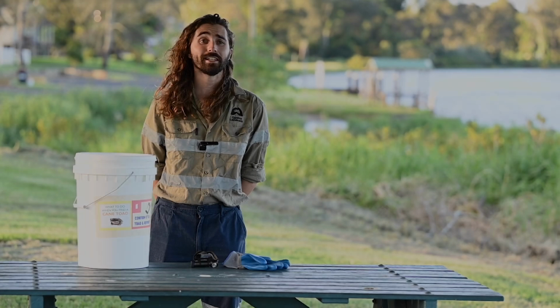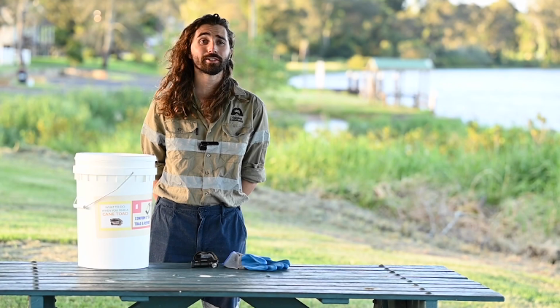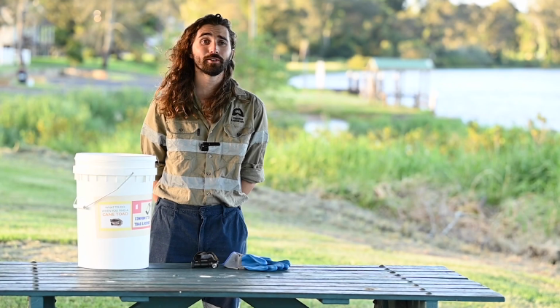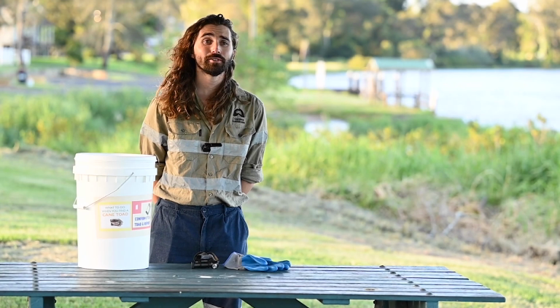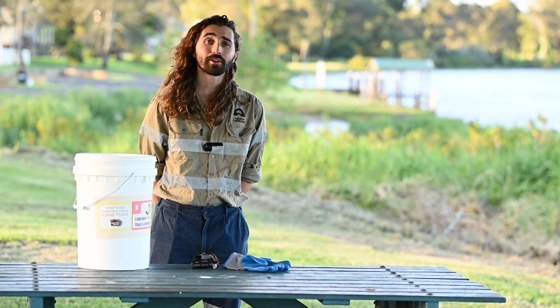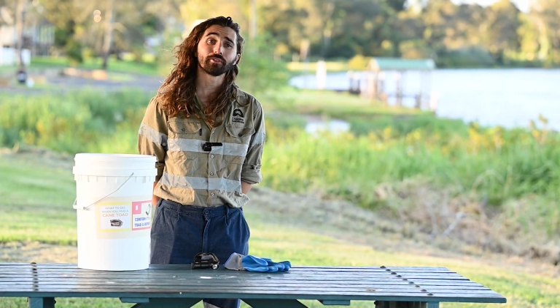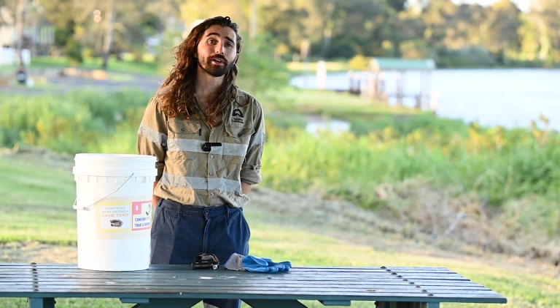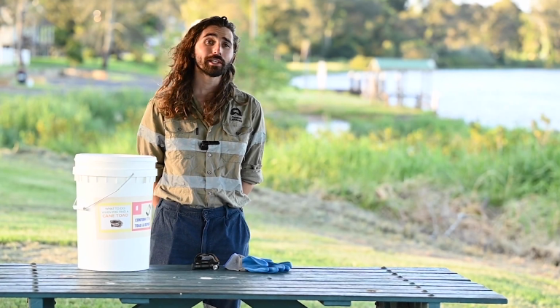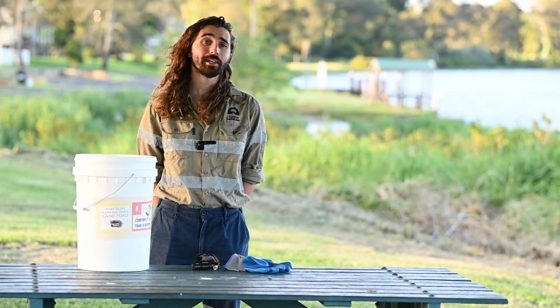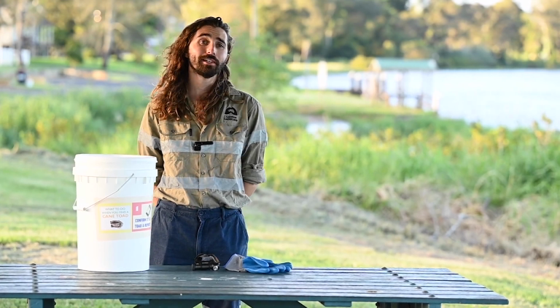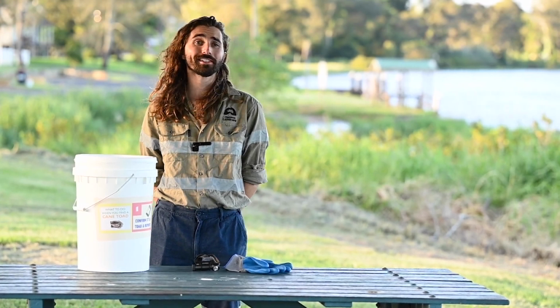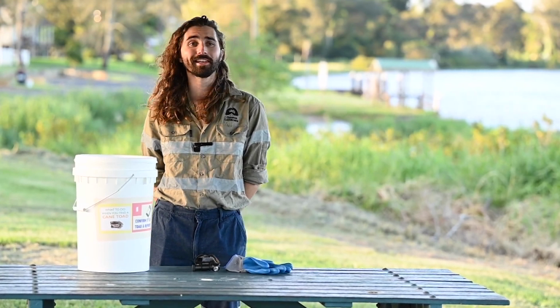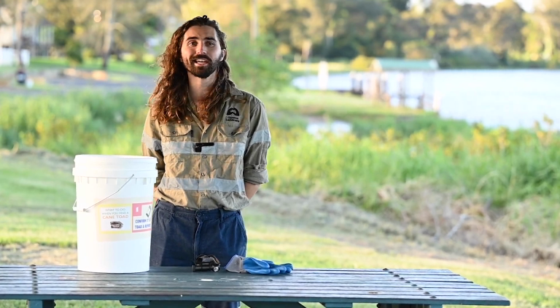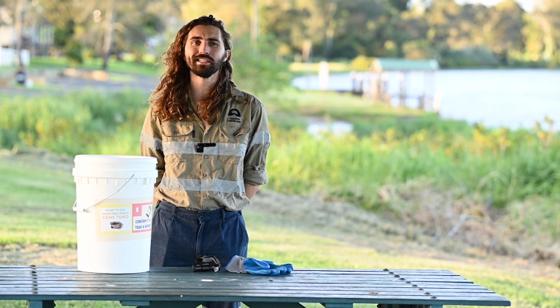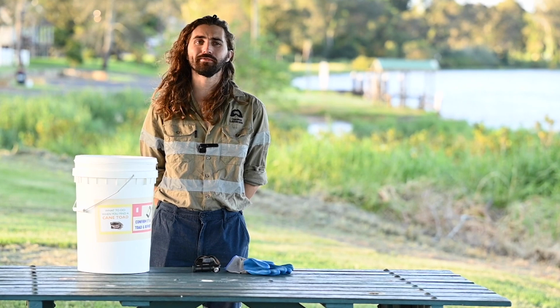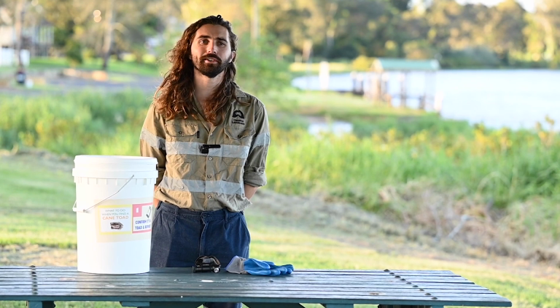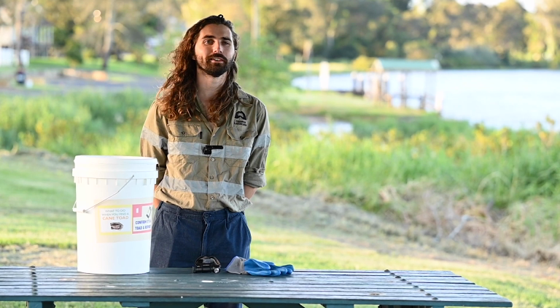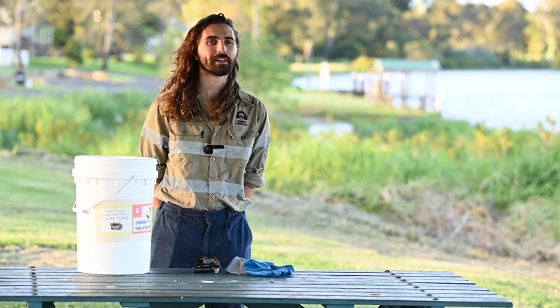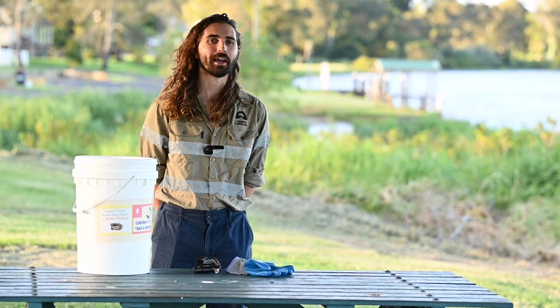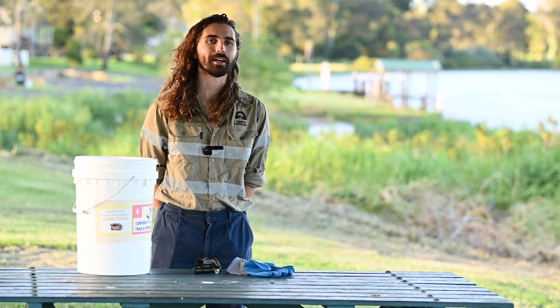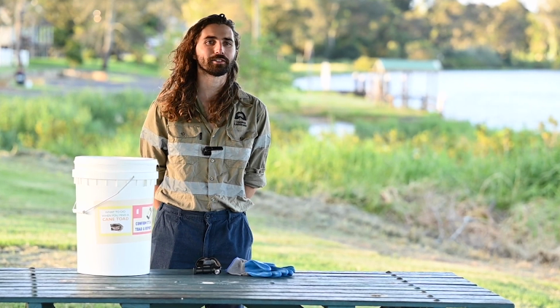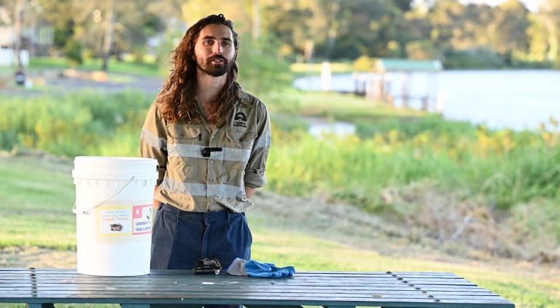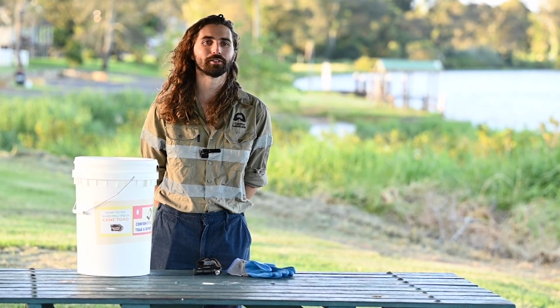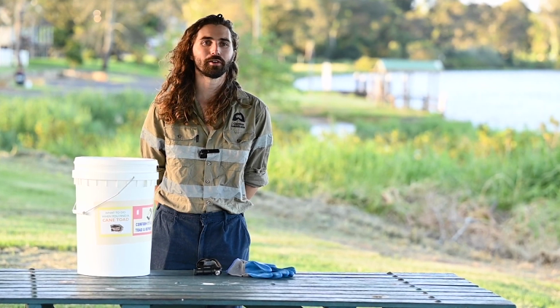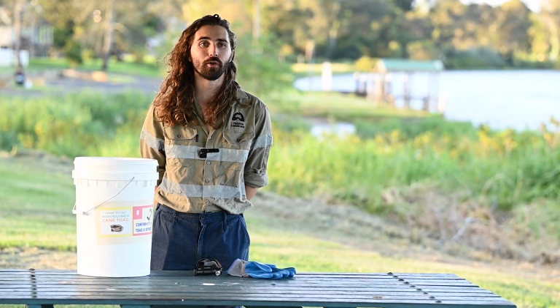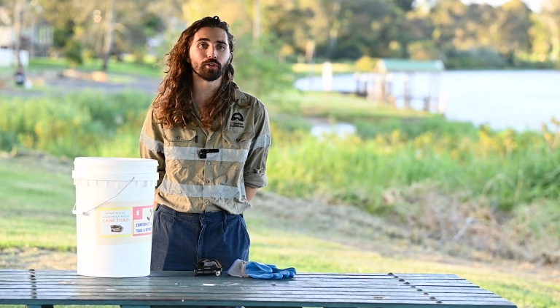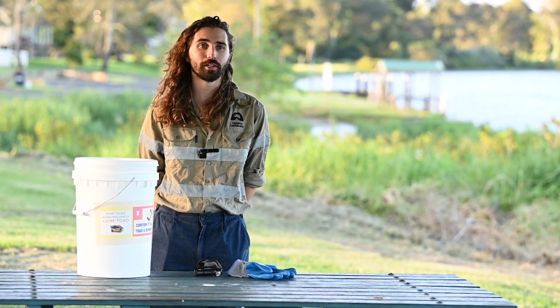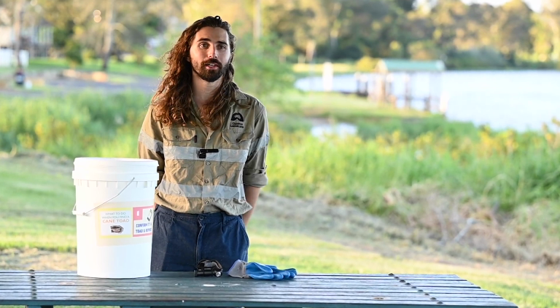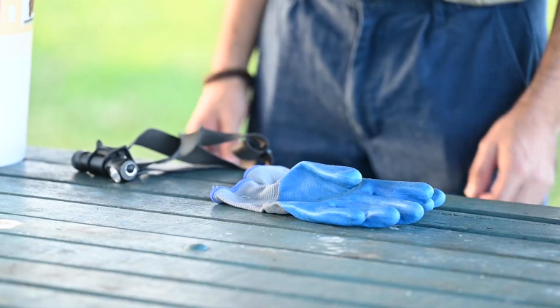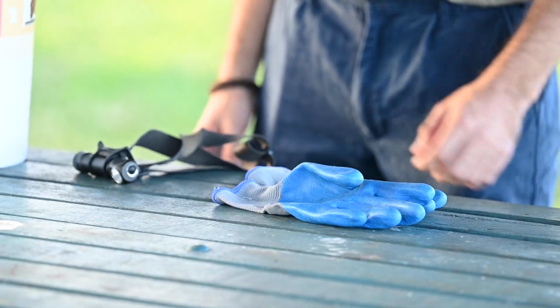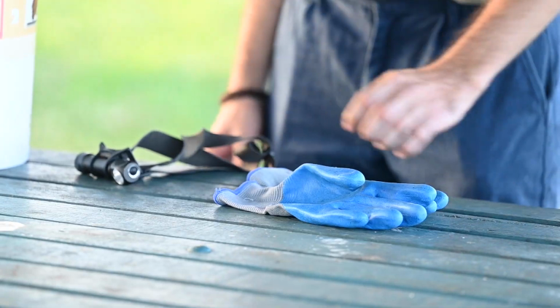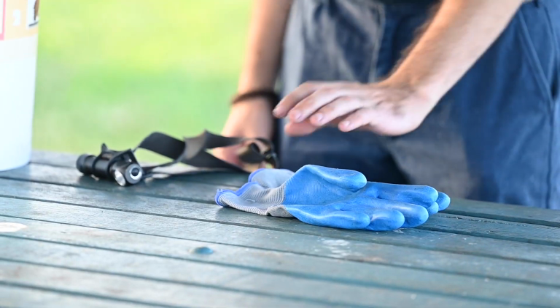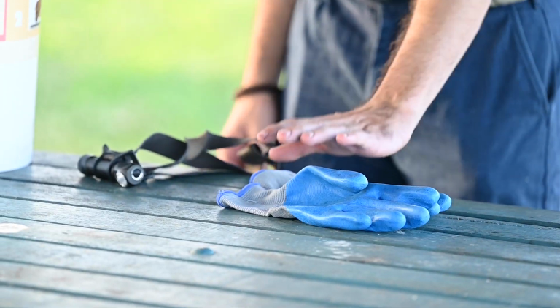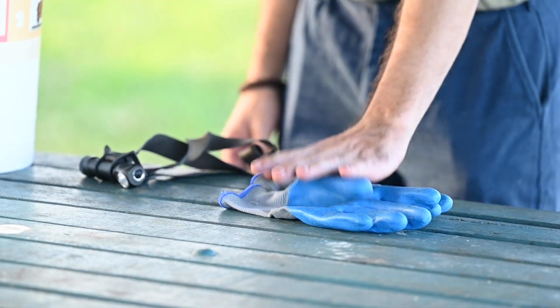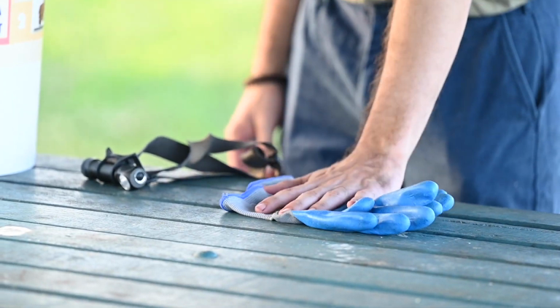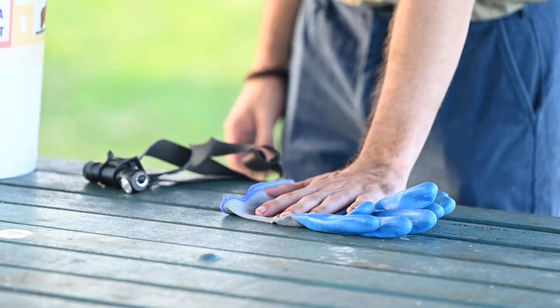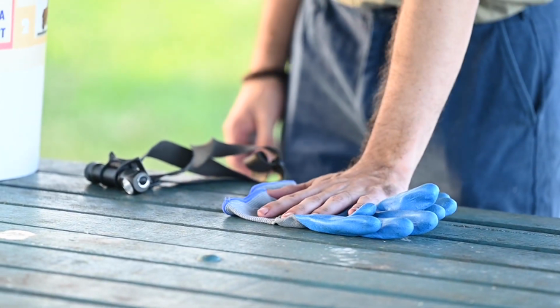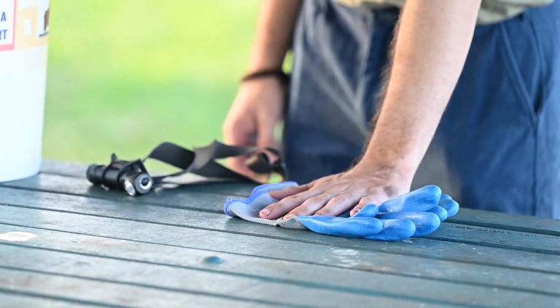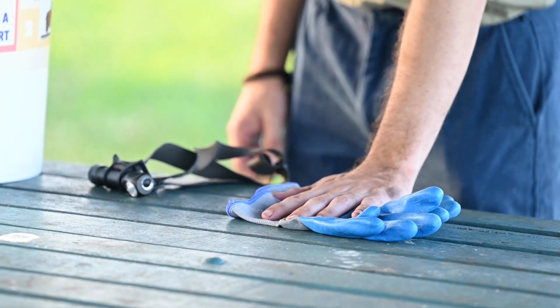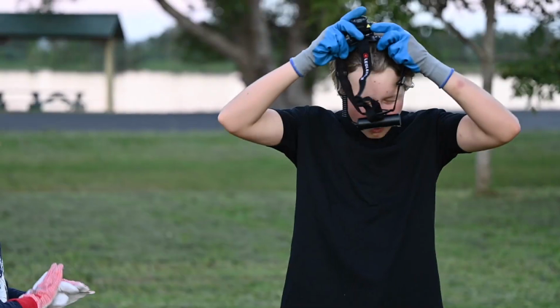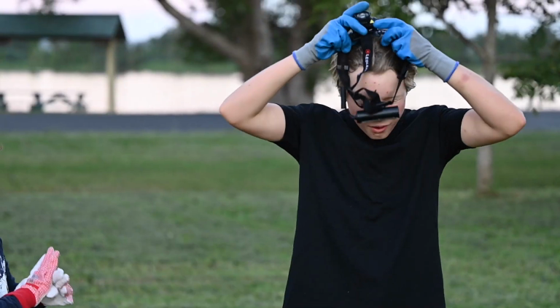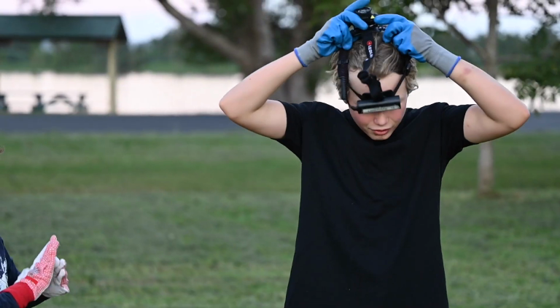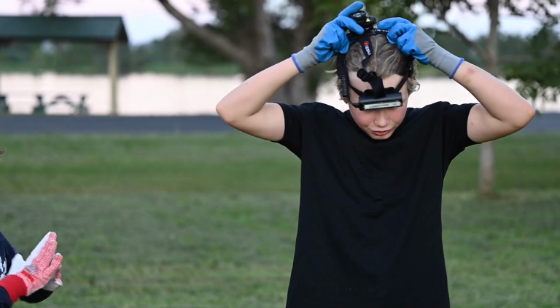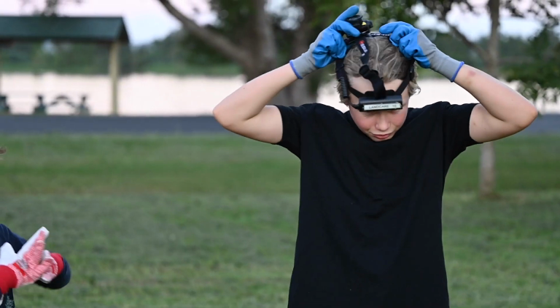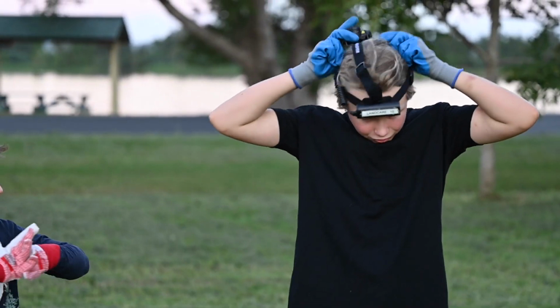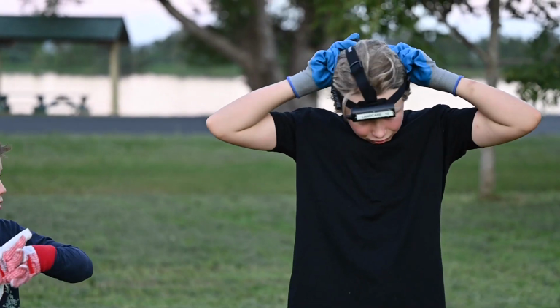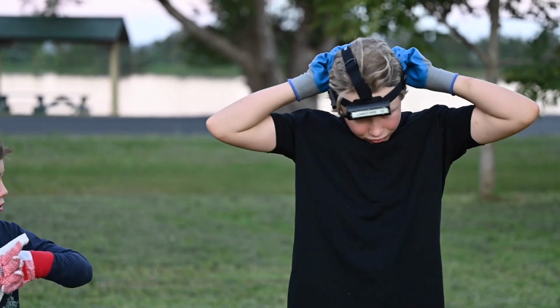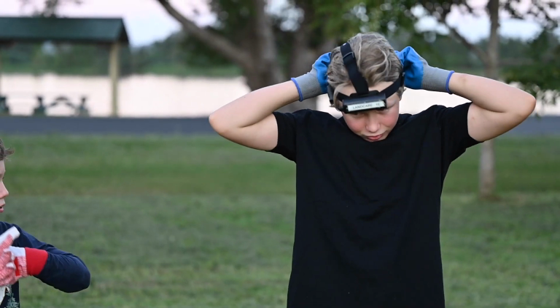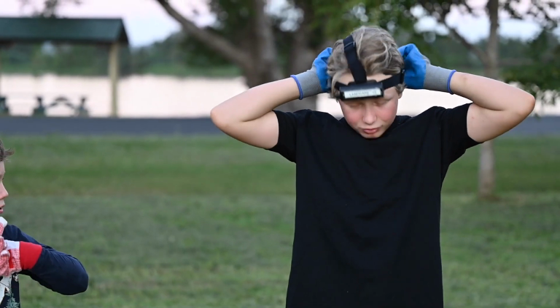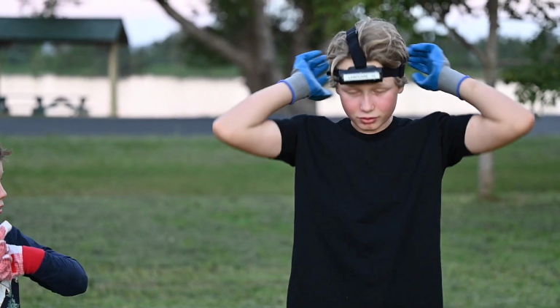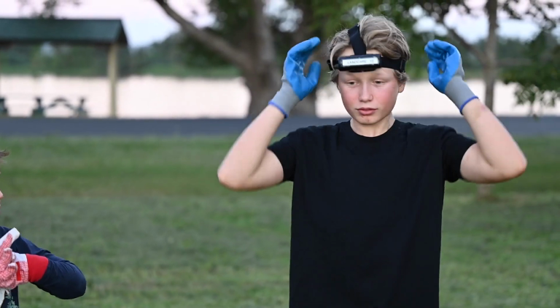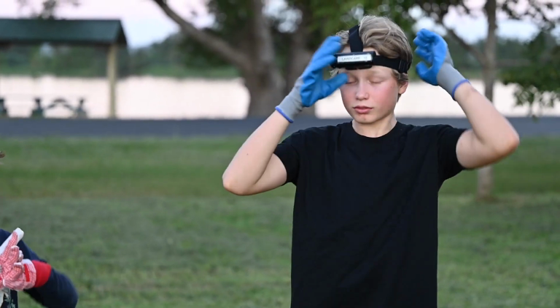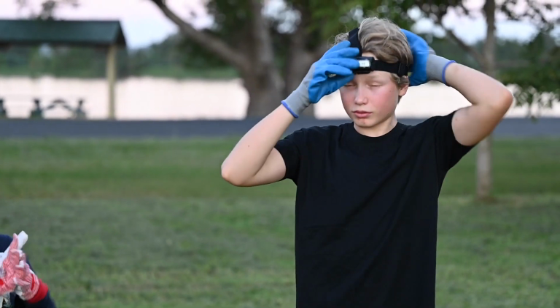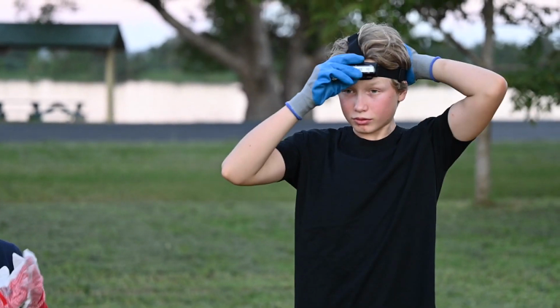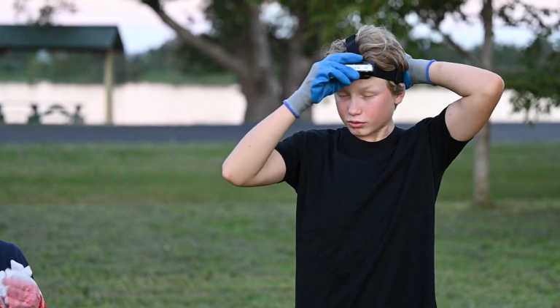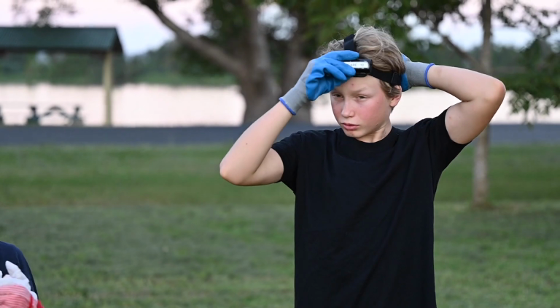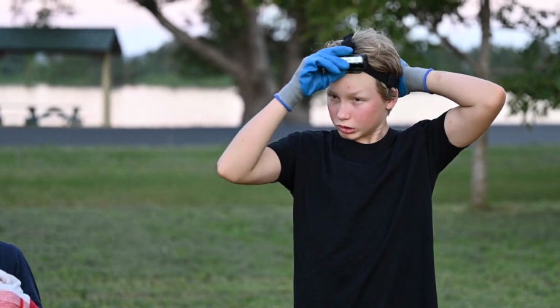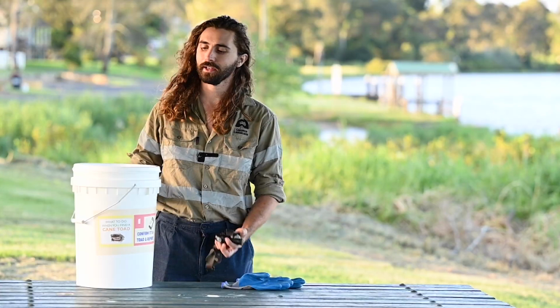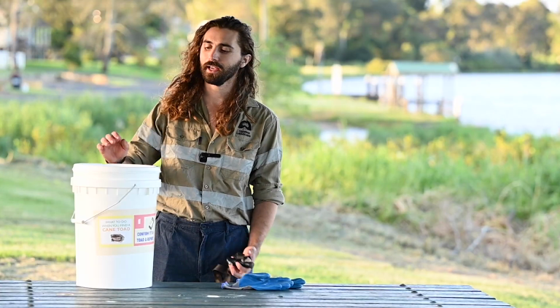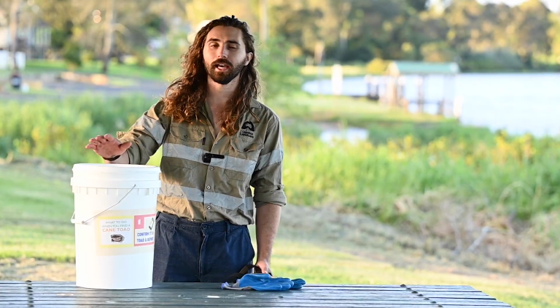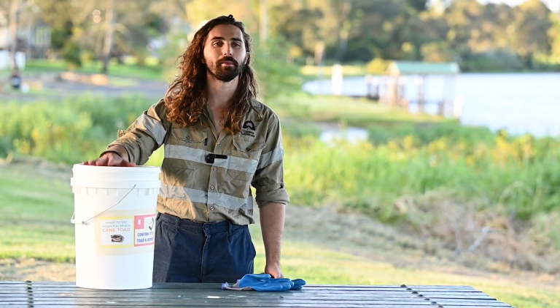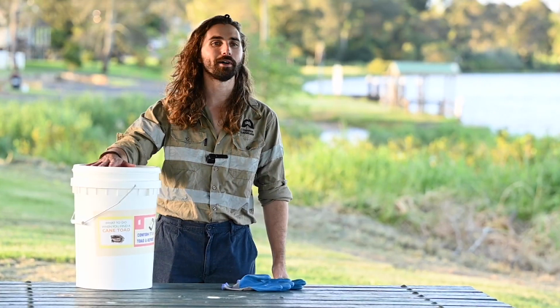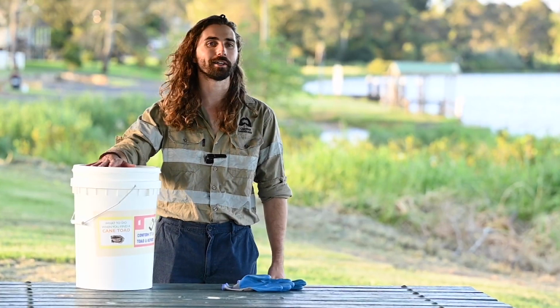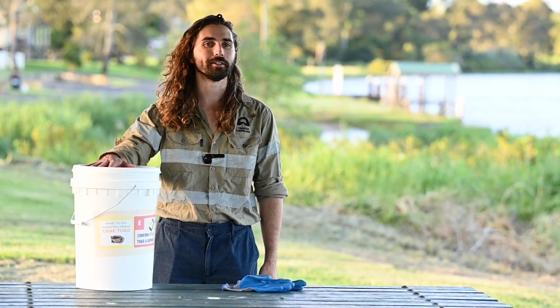Cane toads are really easy and fun to catch. All you need is a pair of gloves, a head torch and a bucket.